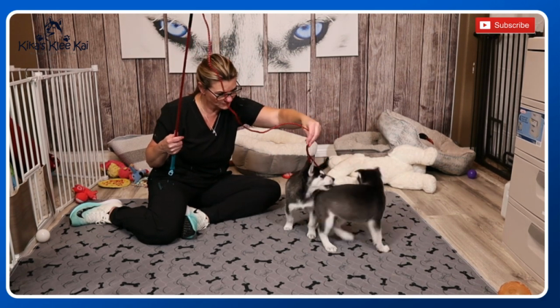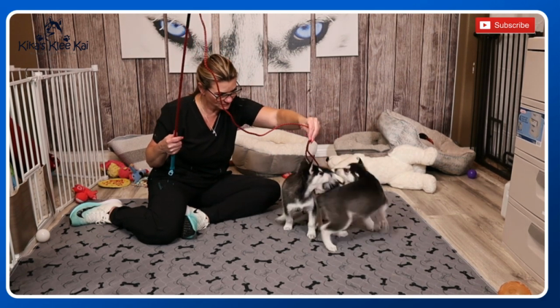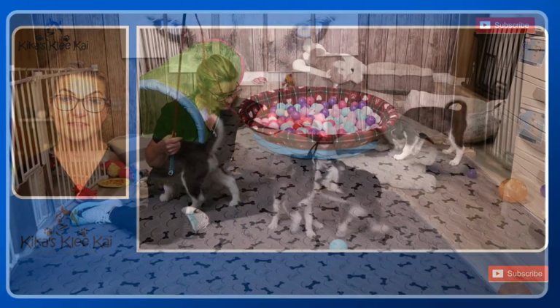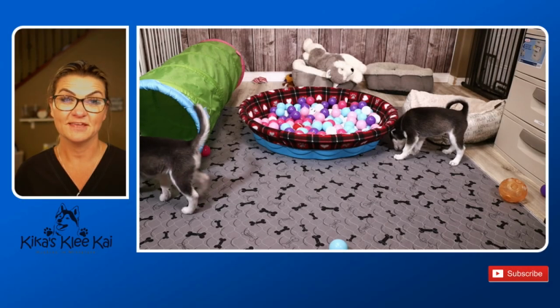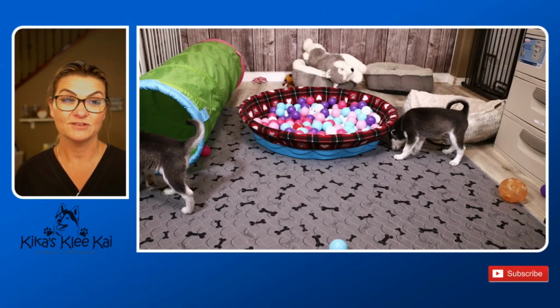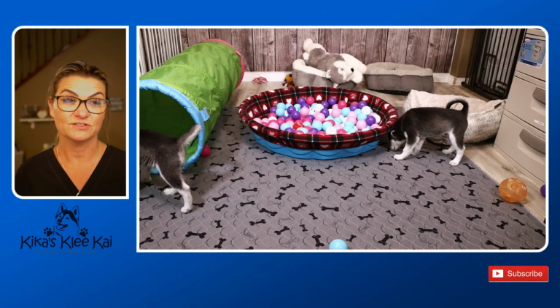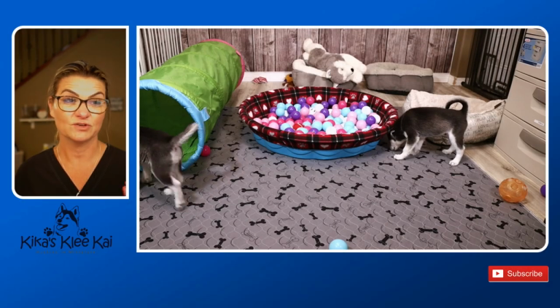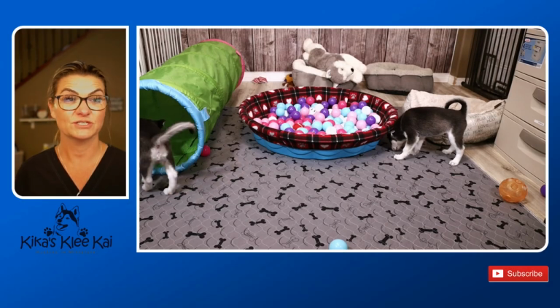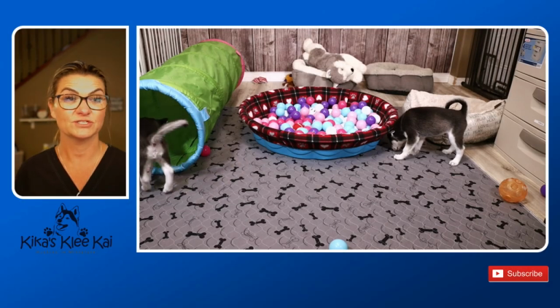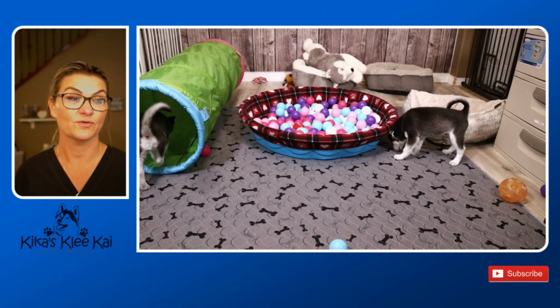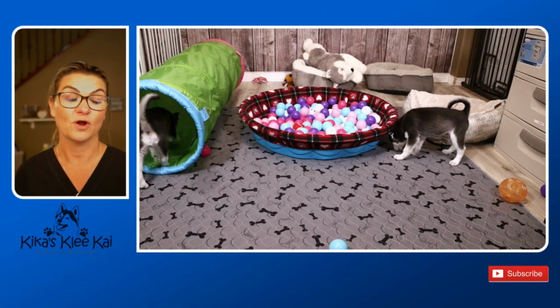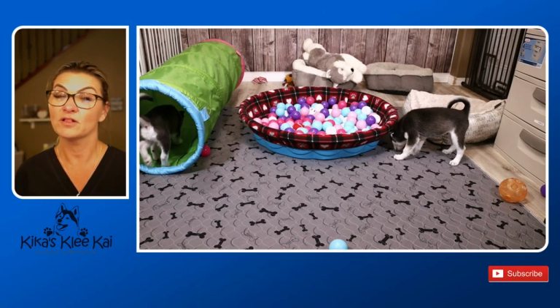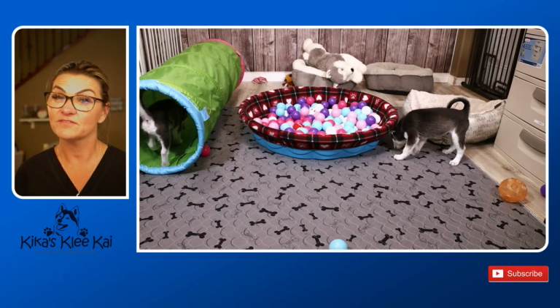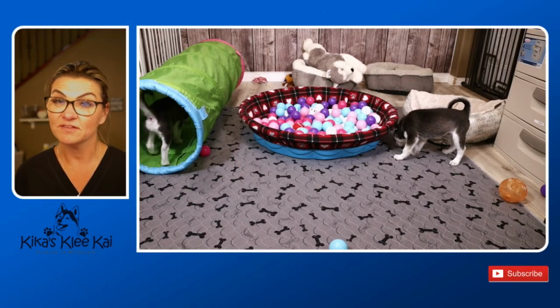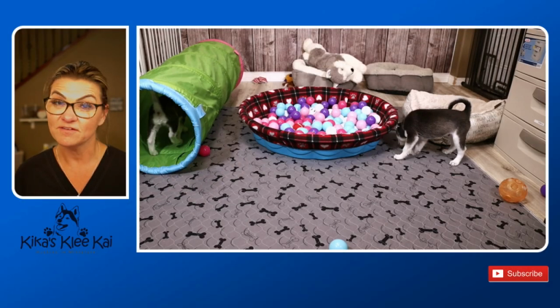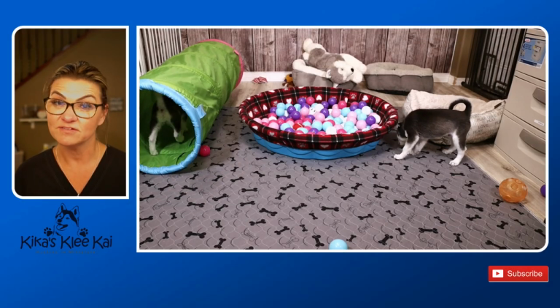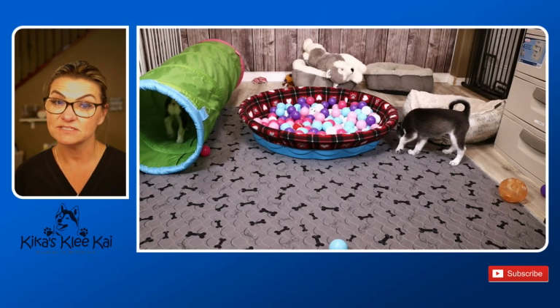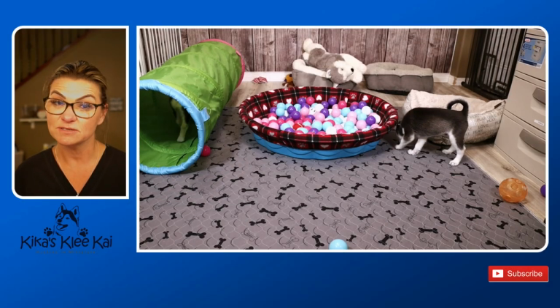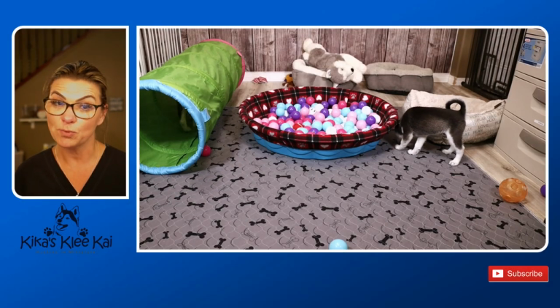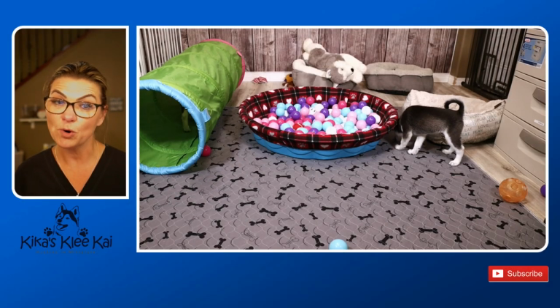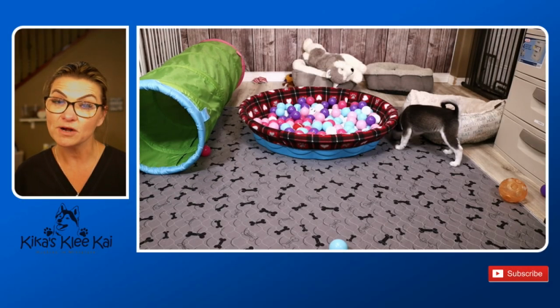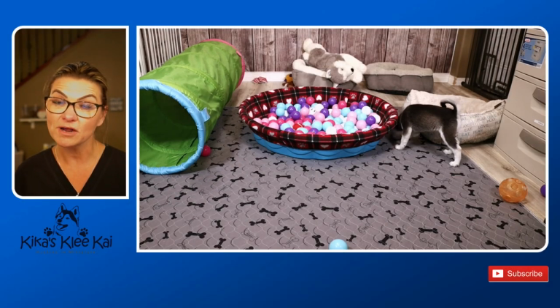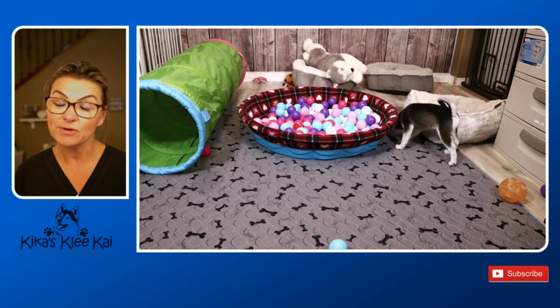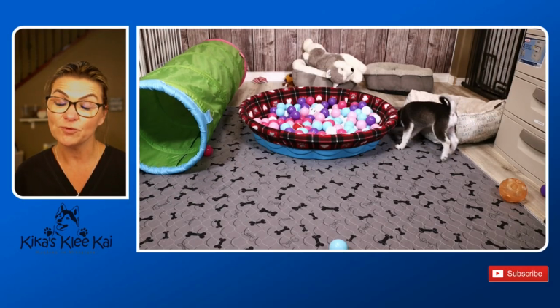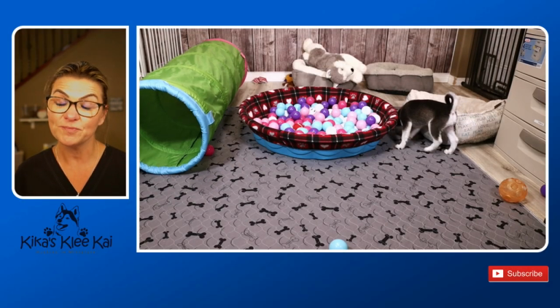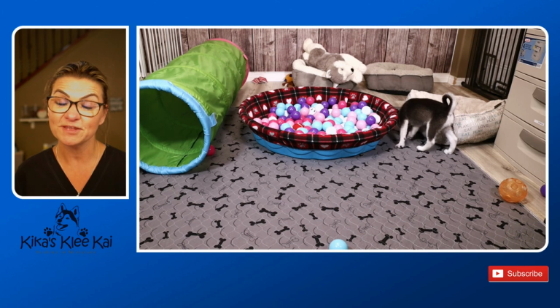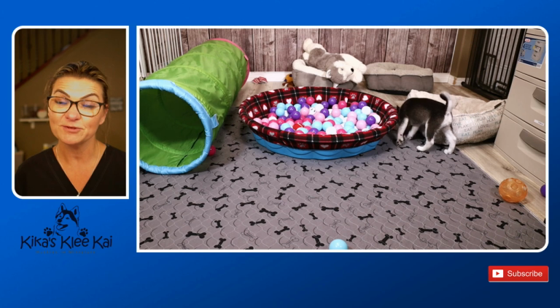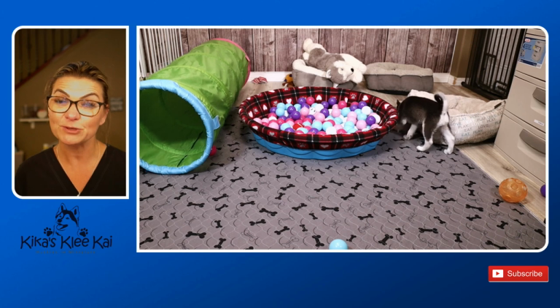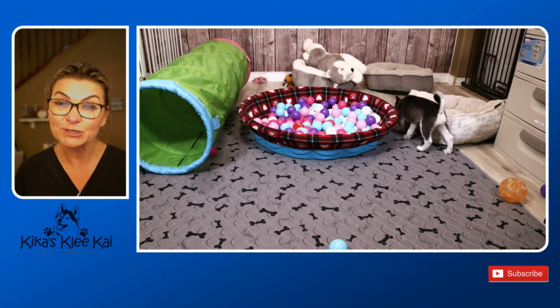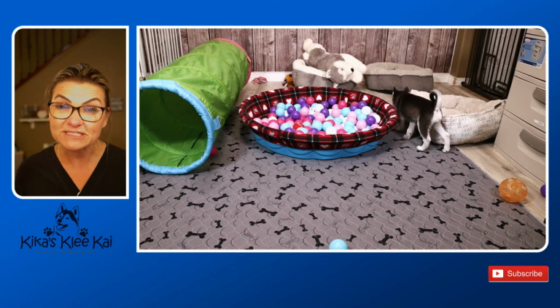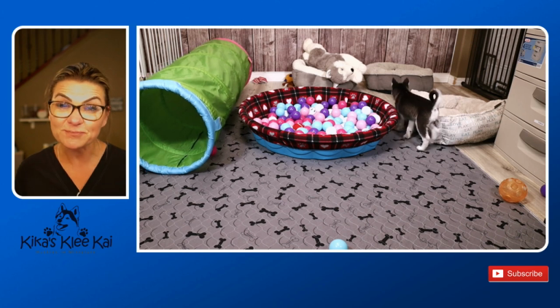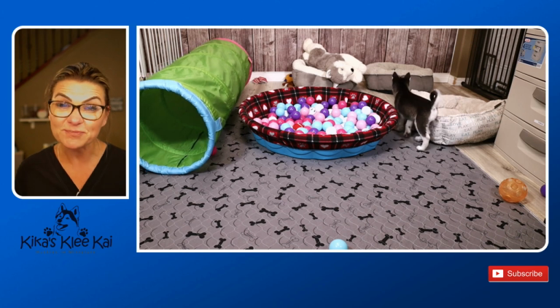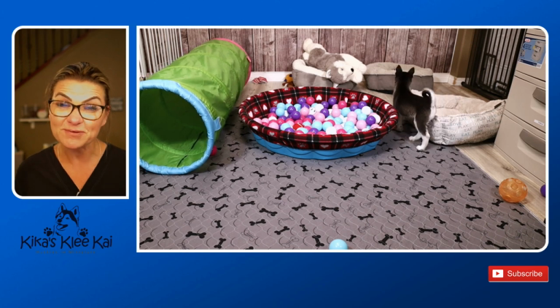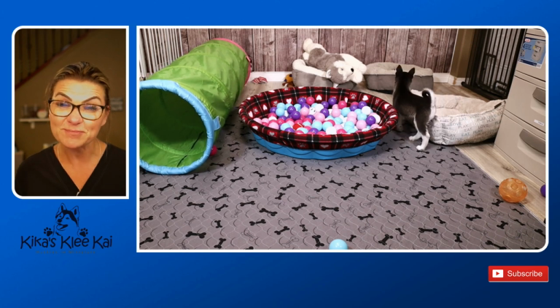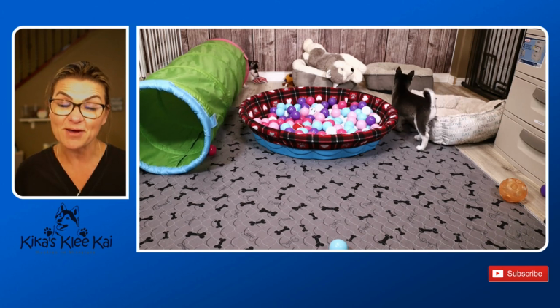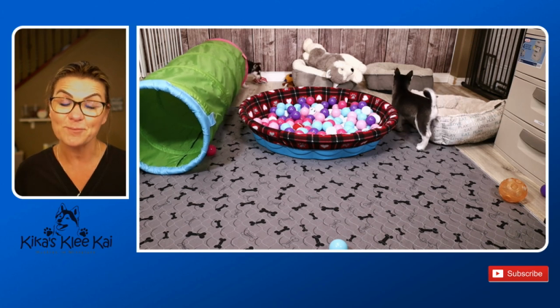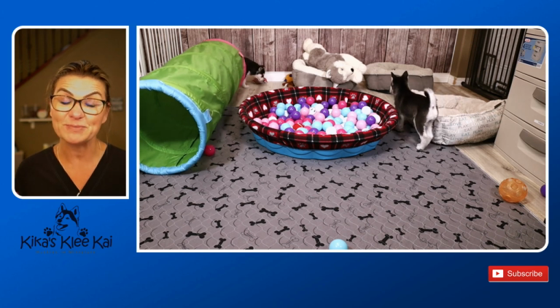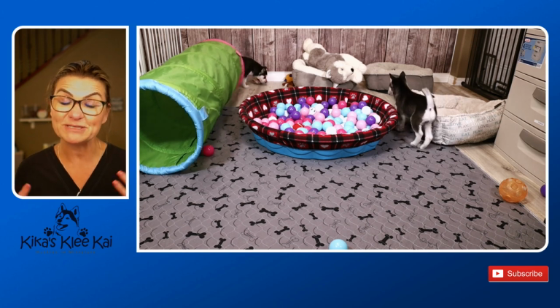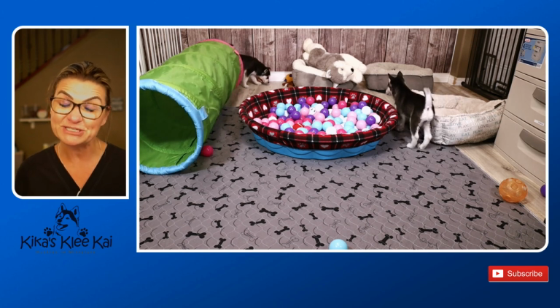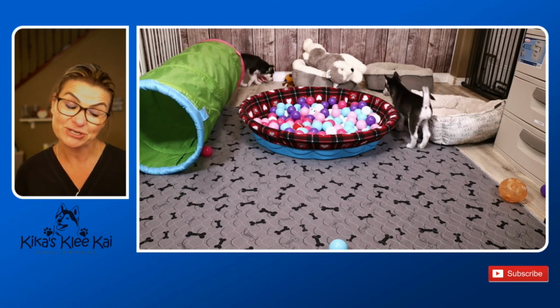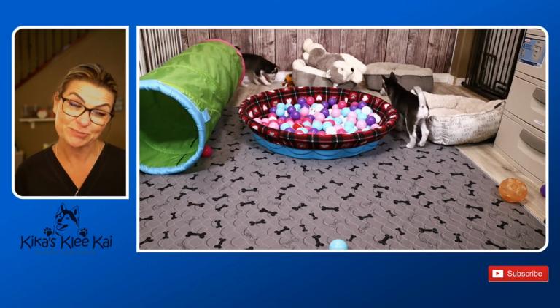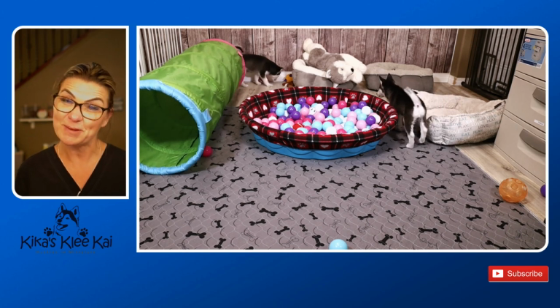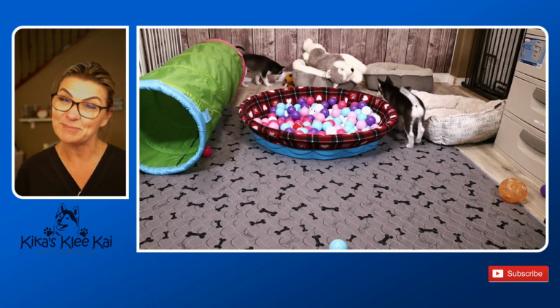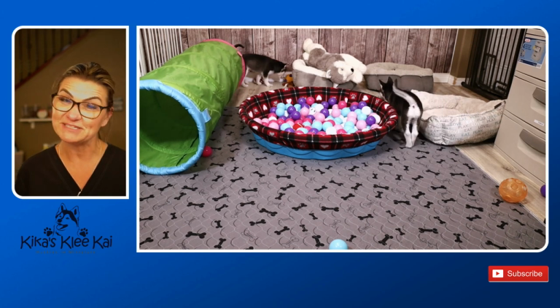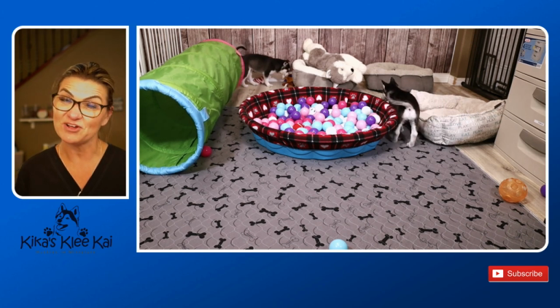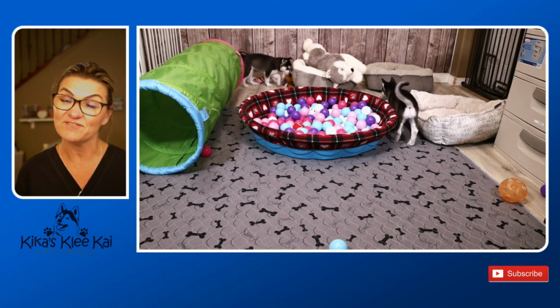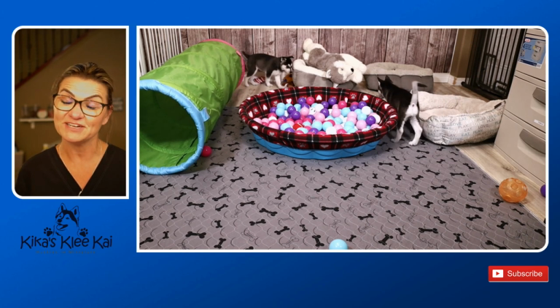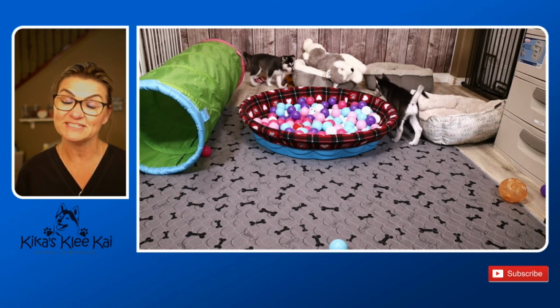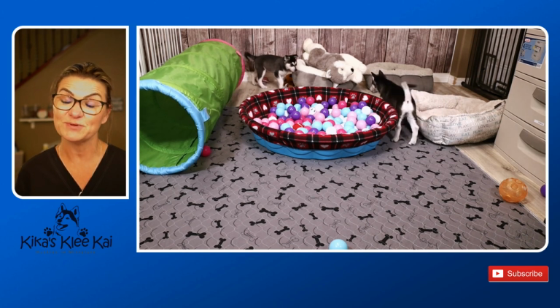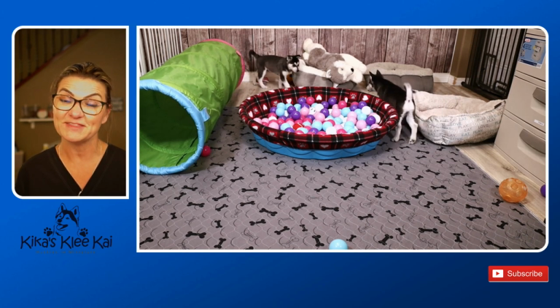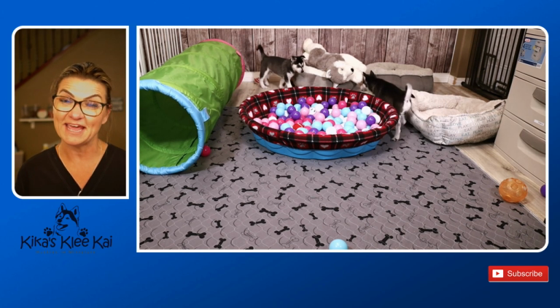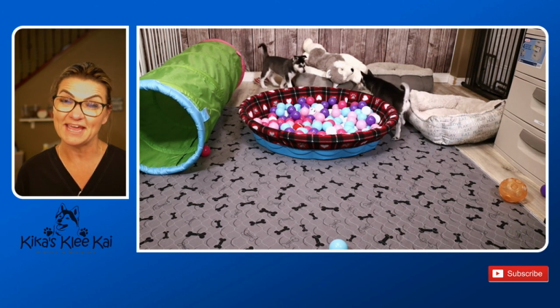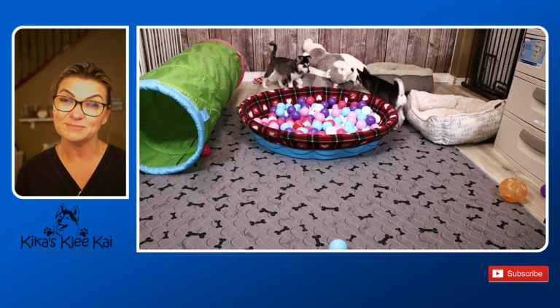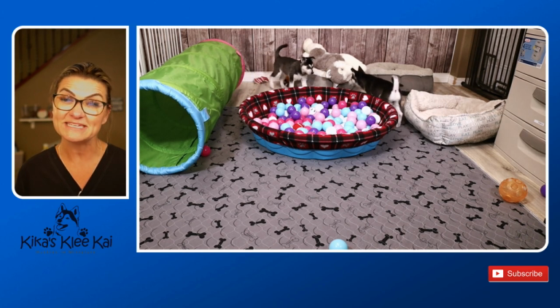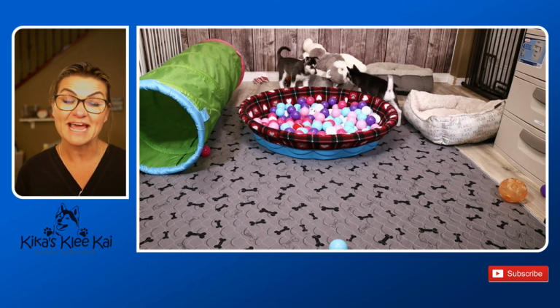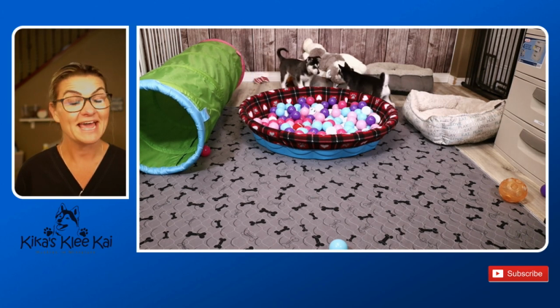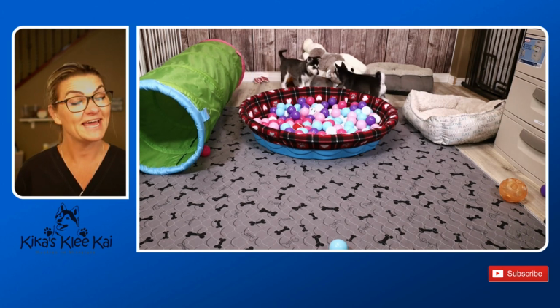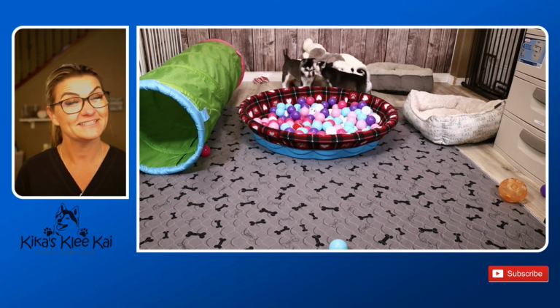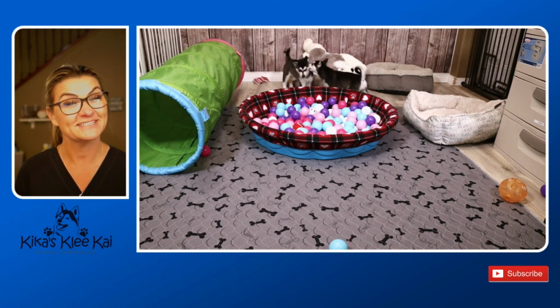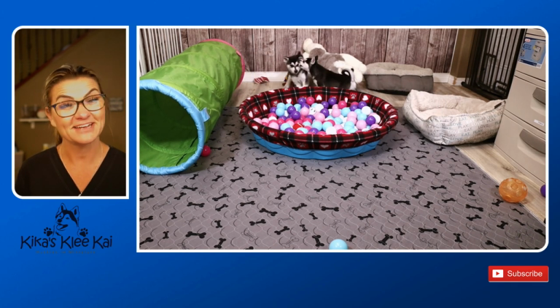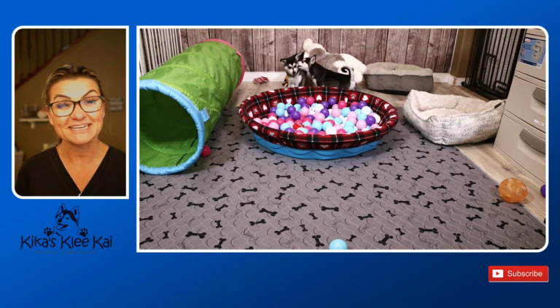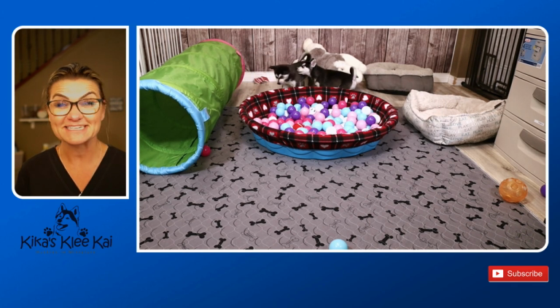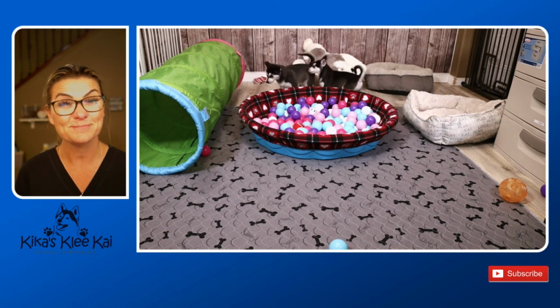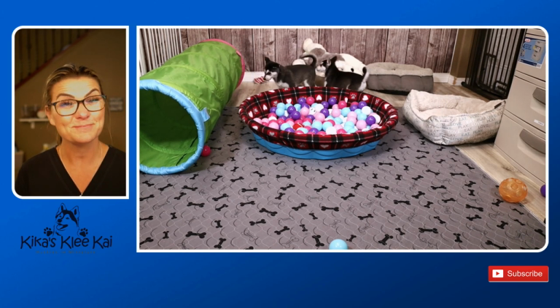Thank you so much for all of the love and support. We hope that you learned something about building your puppy's confidence with games. Until next time, bye!